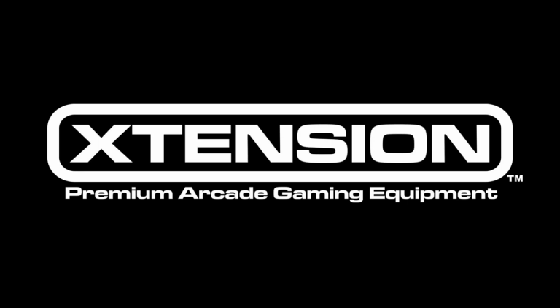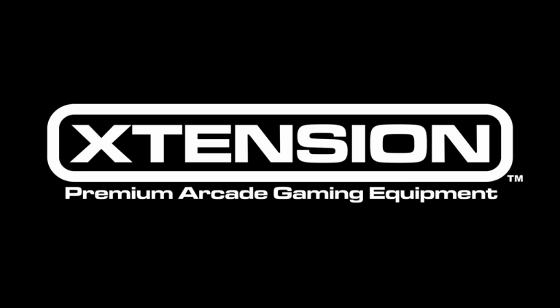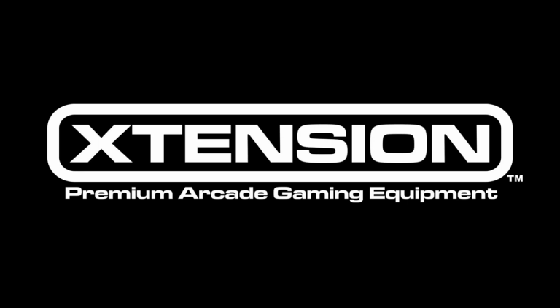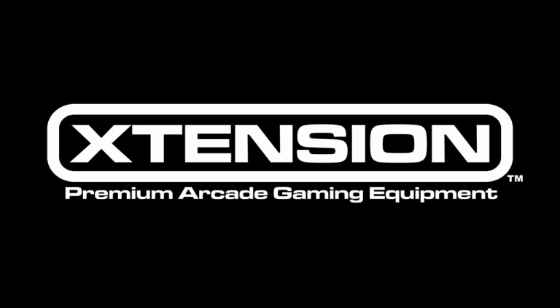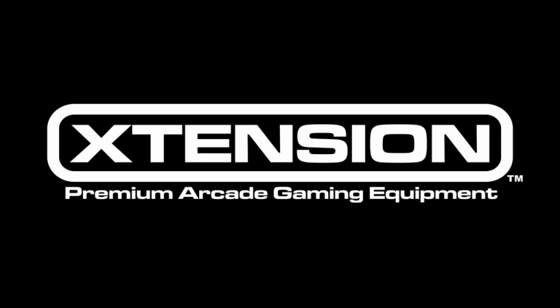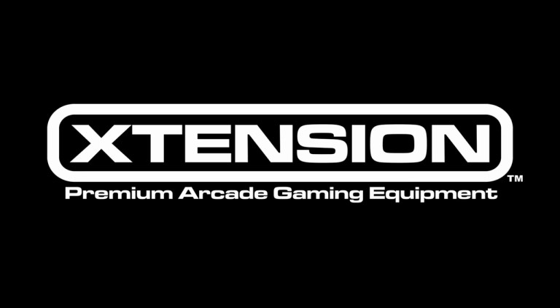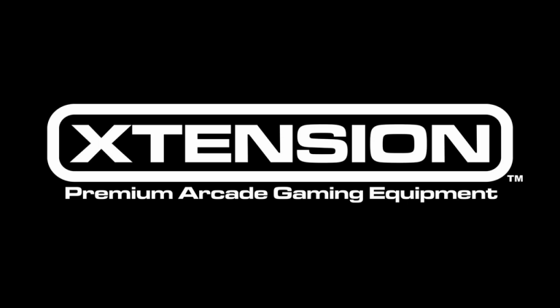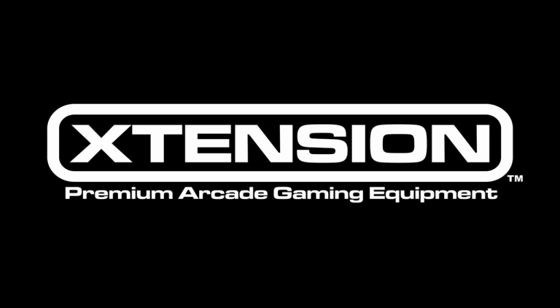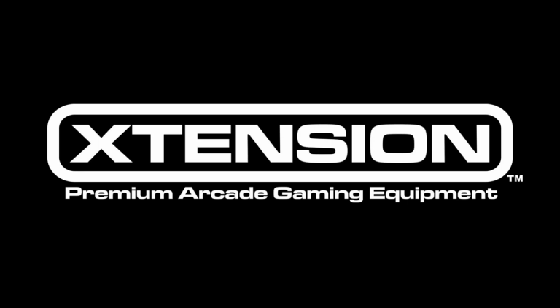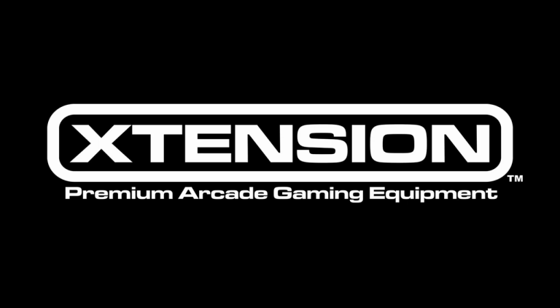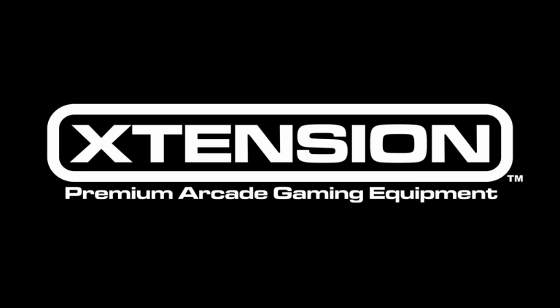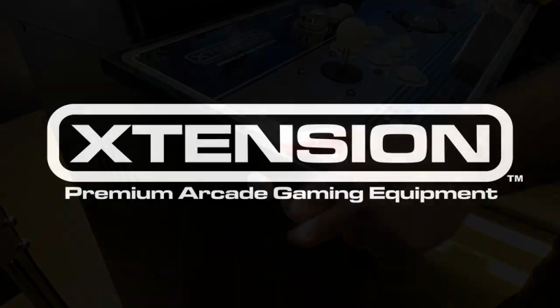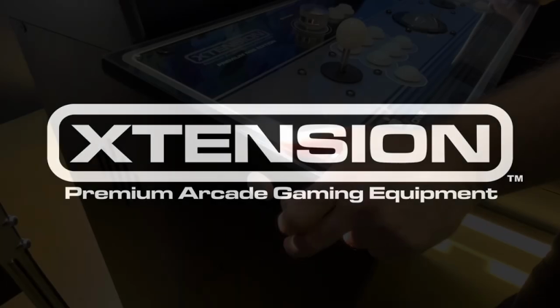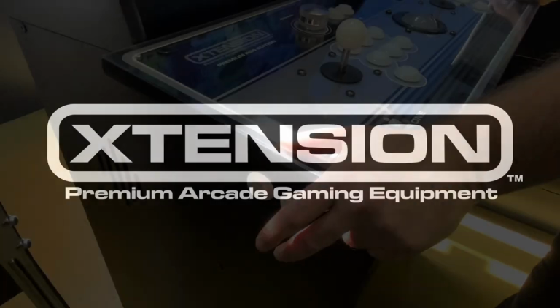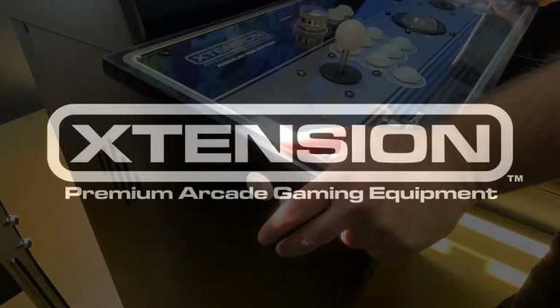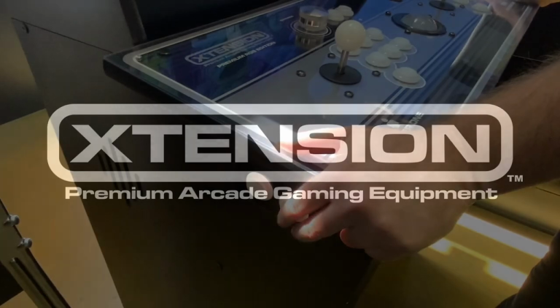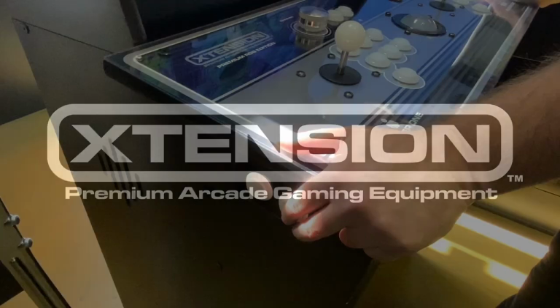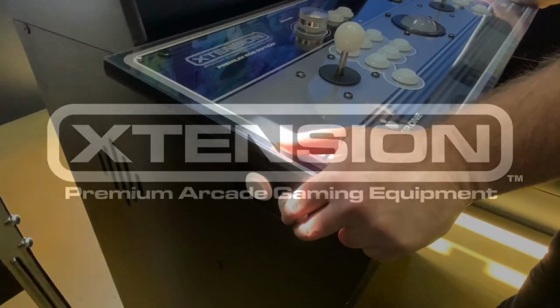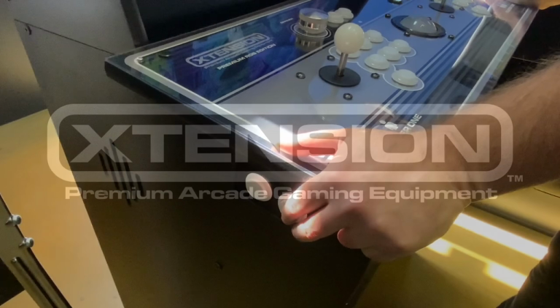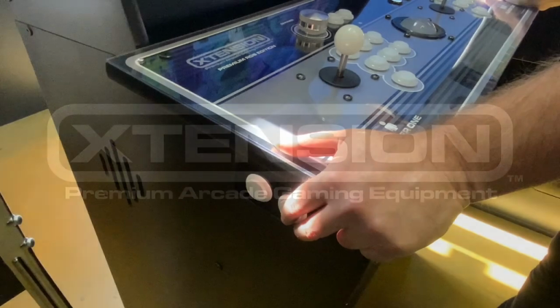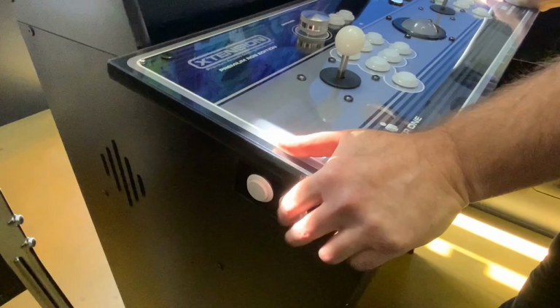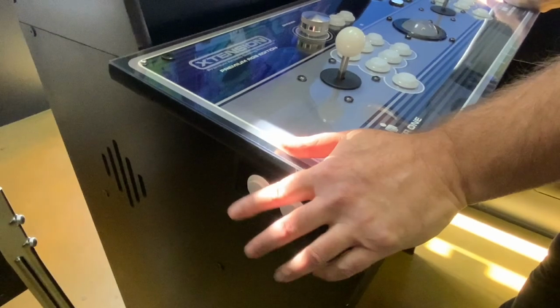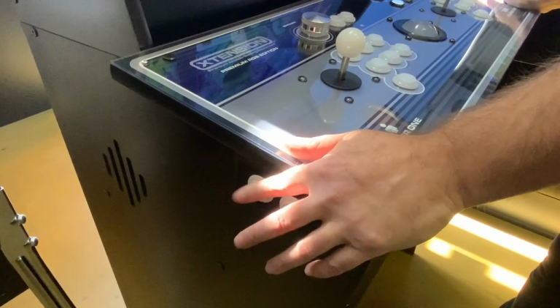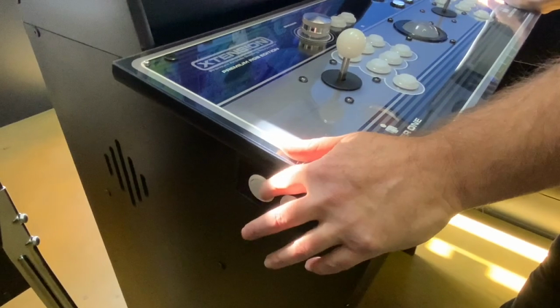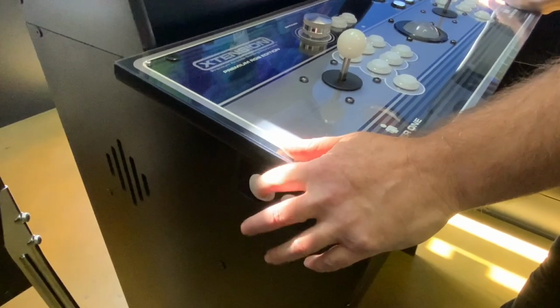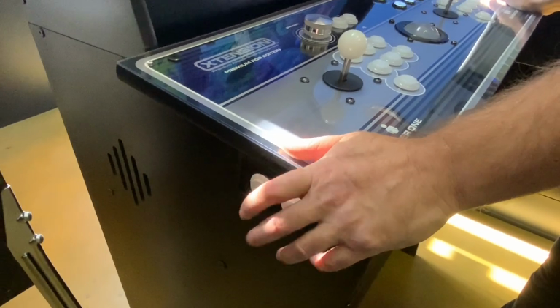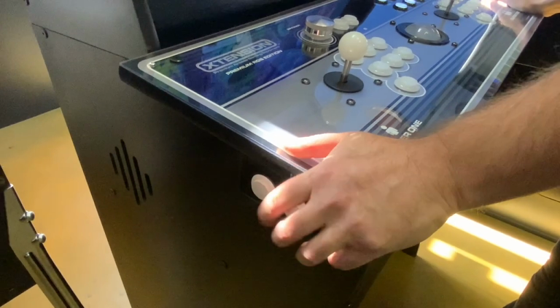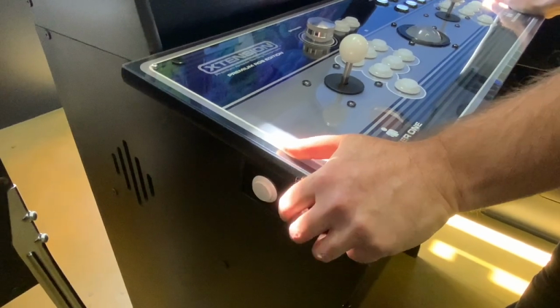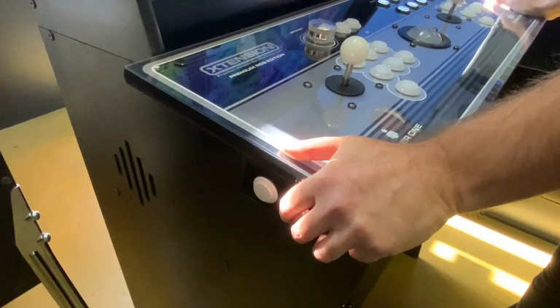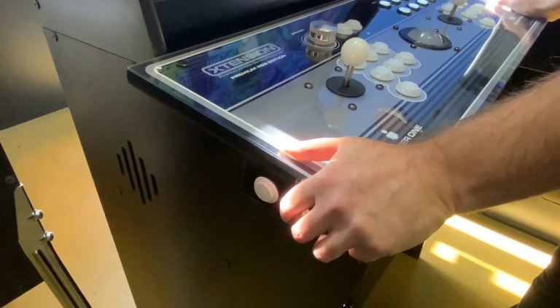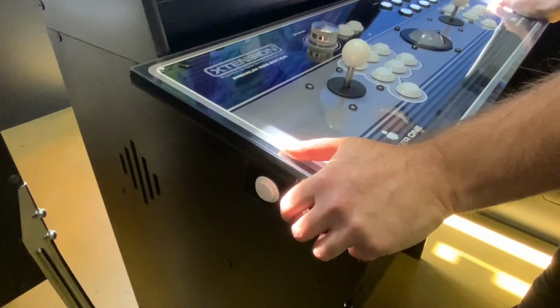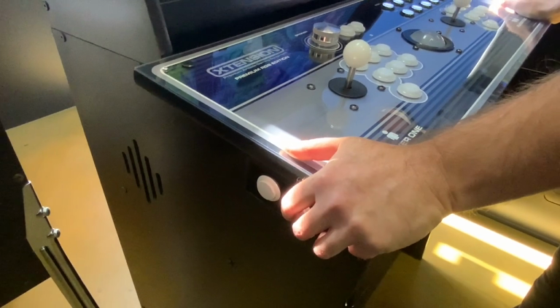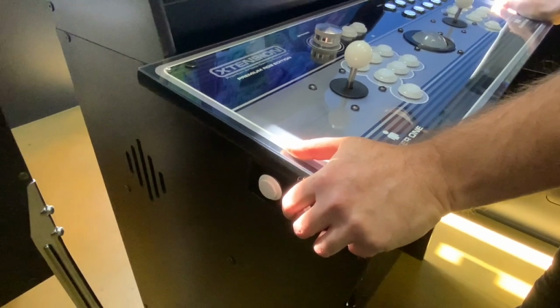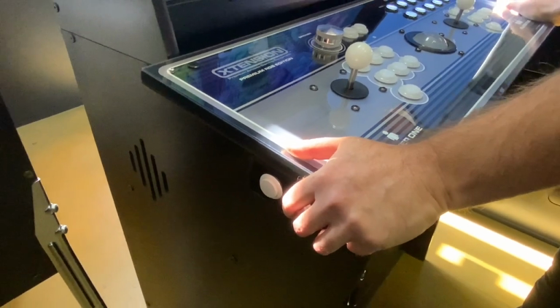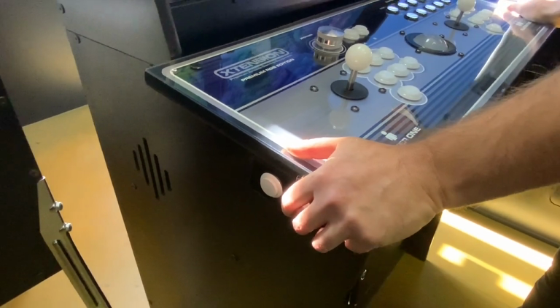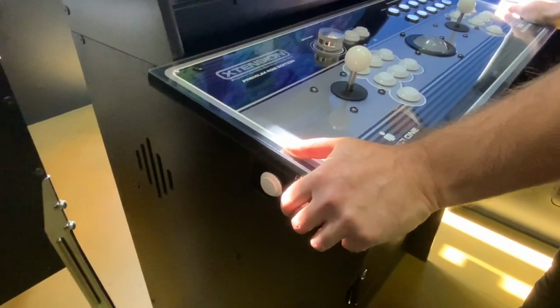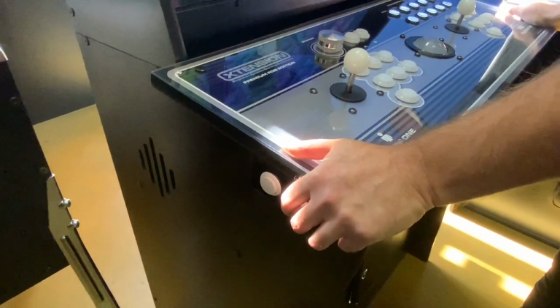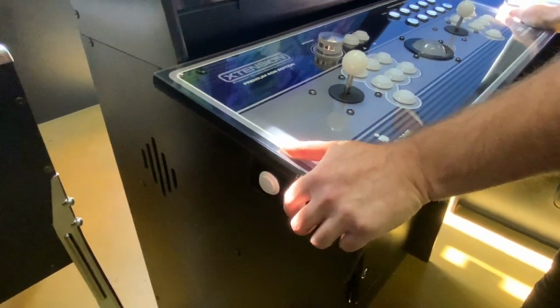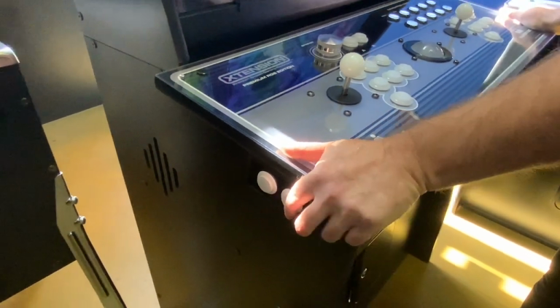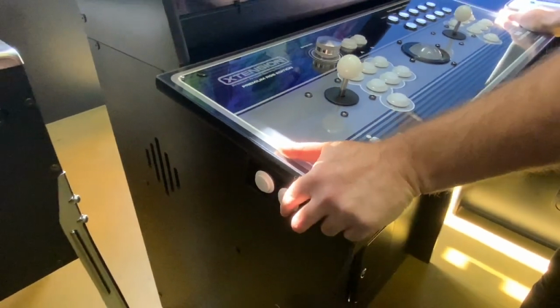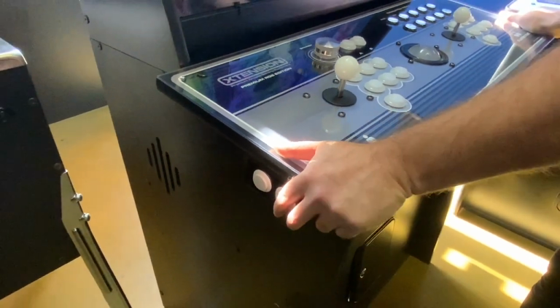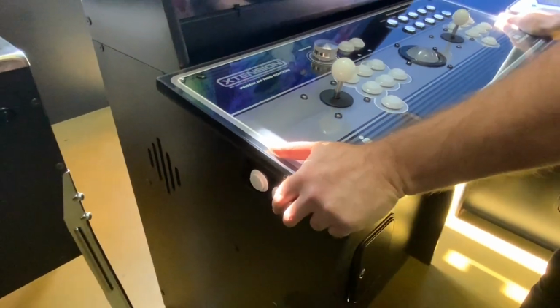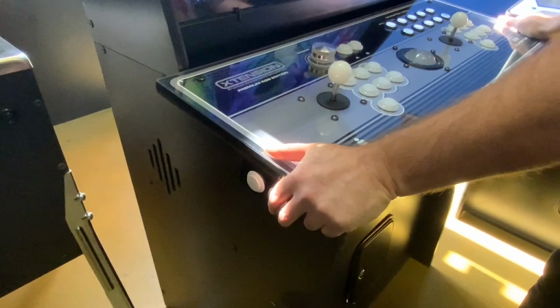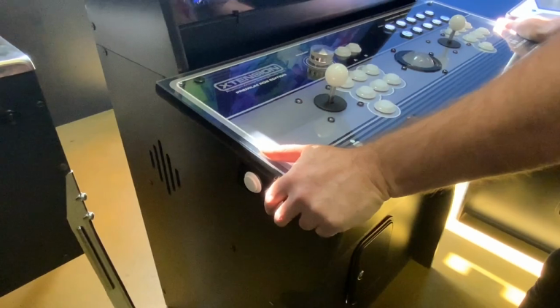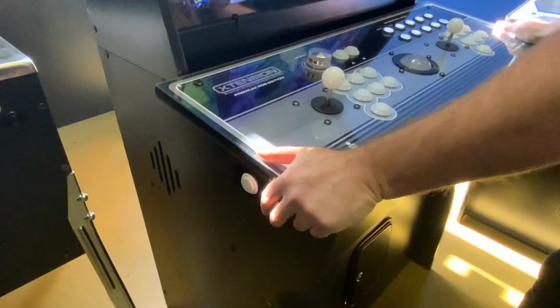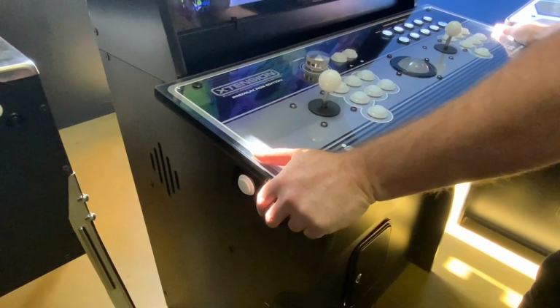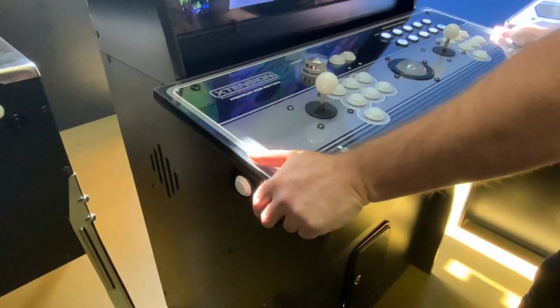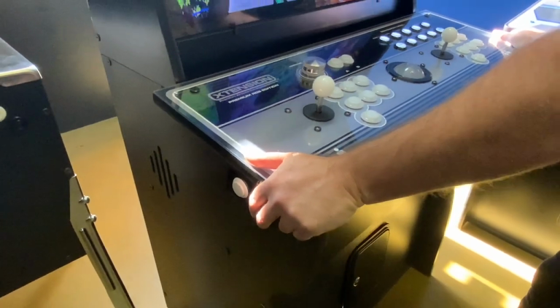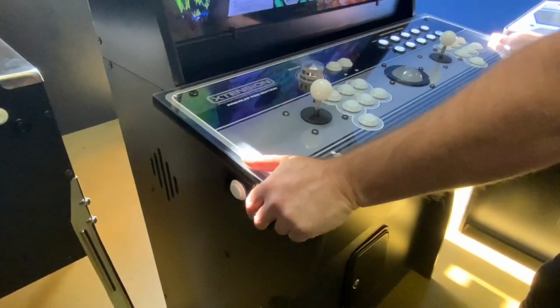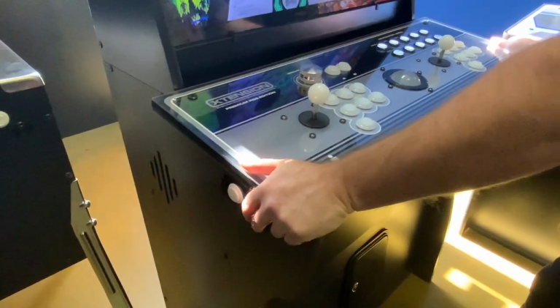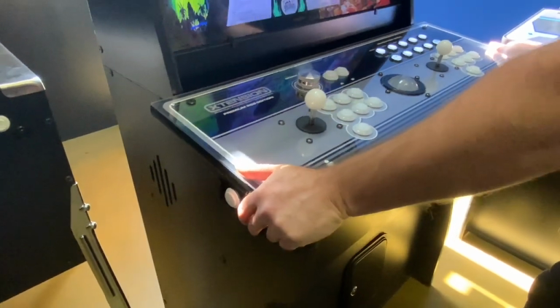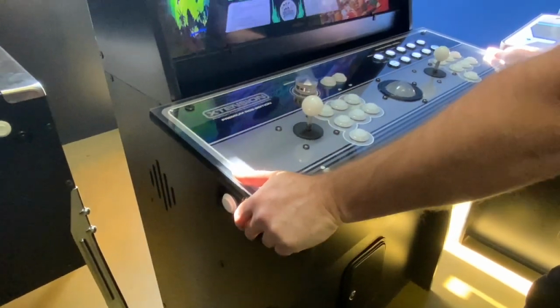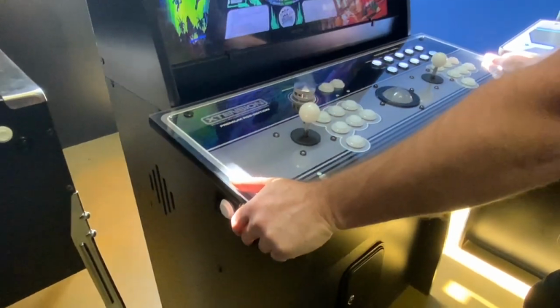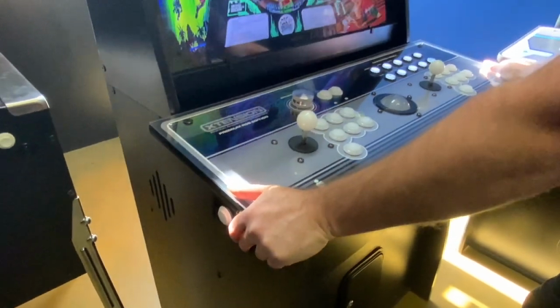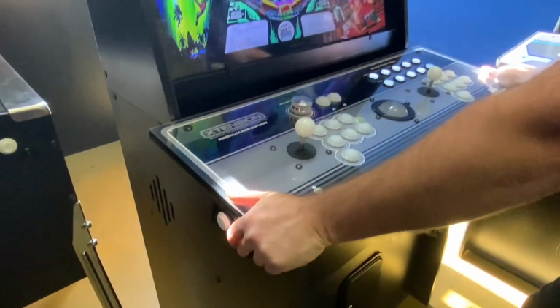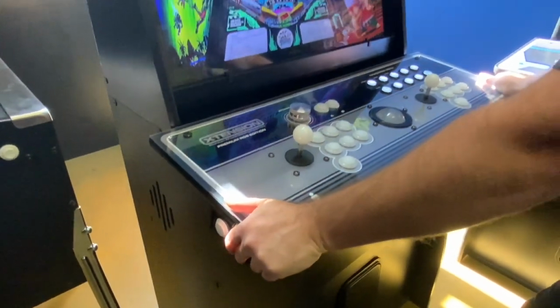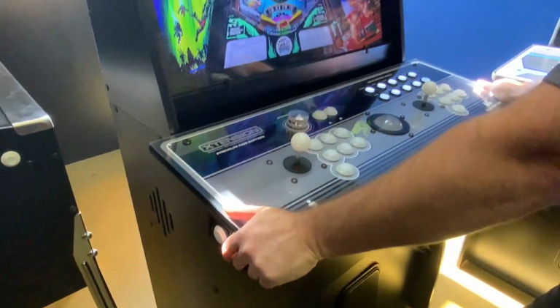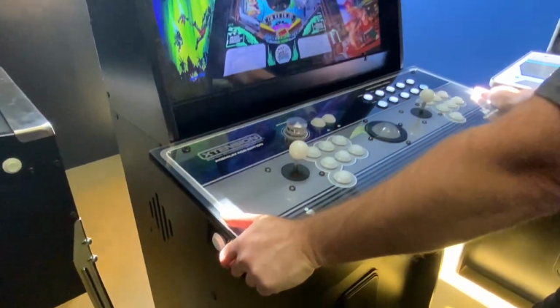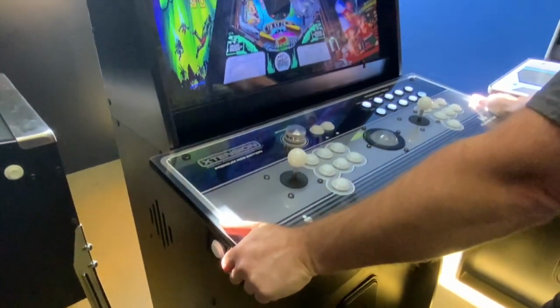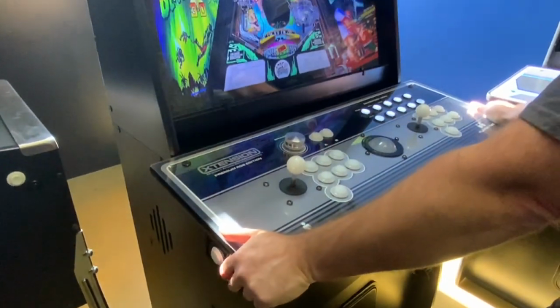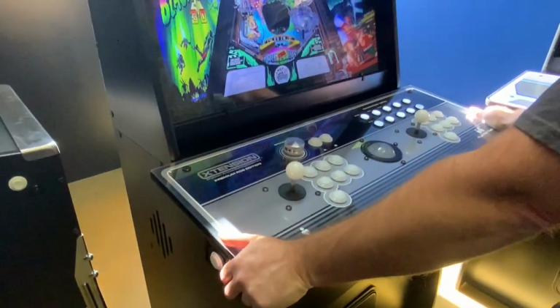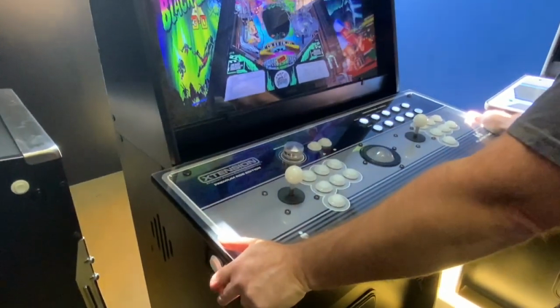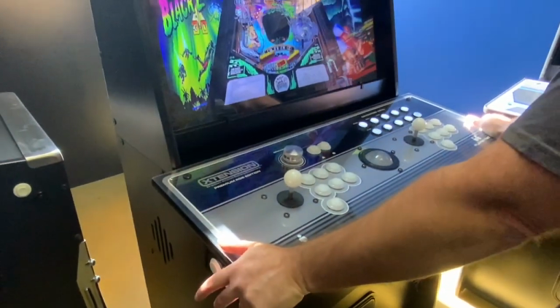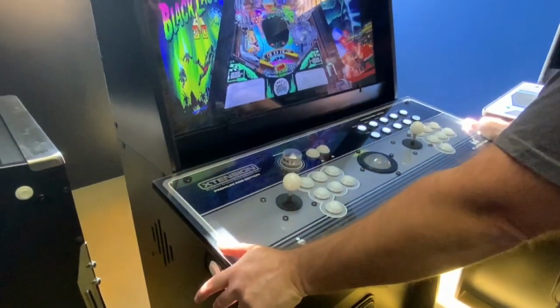In this video, we will go over how to install your extension pinball side buttons upgrade kit. Let's begin.